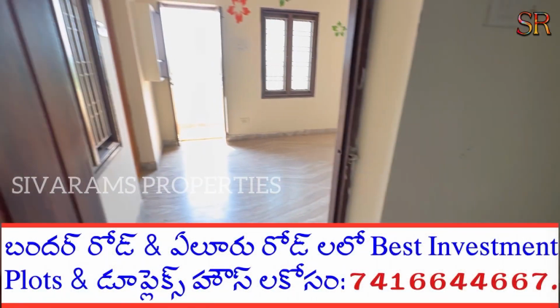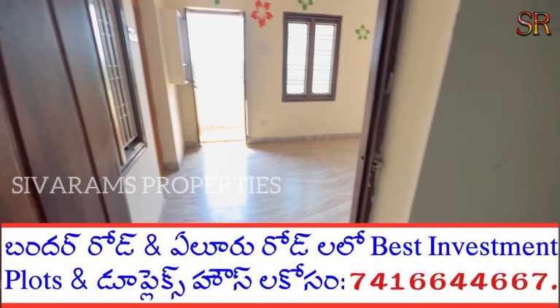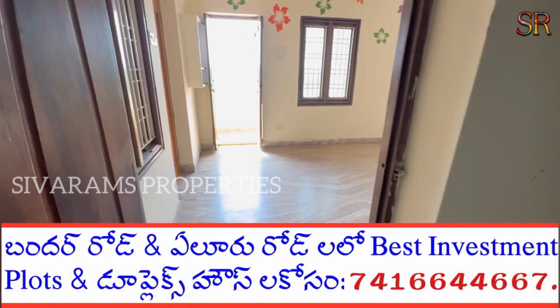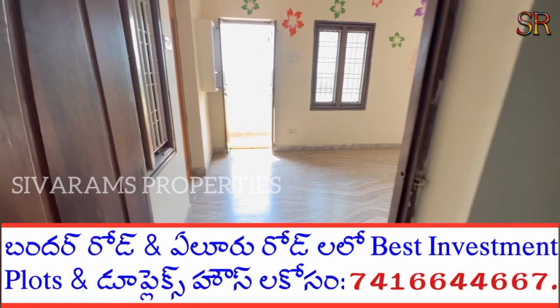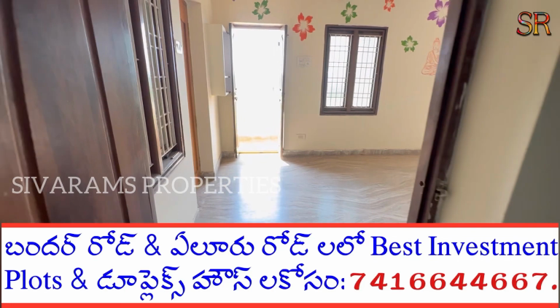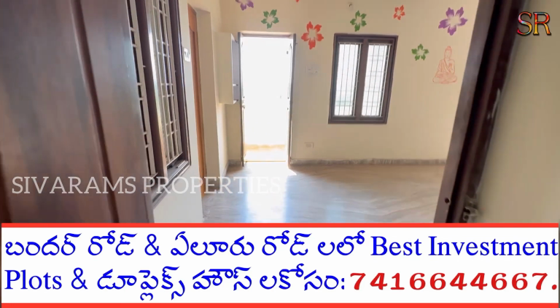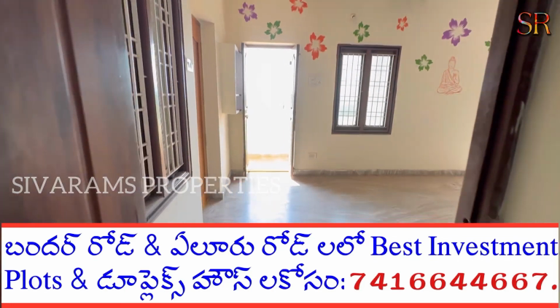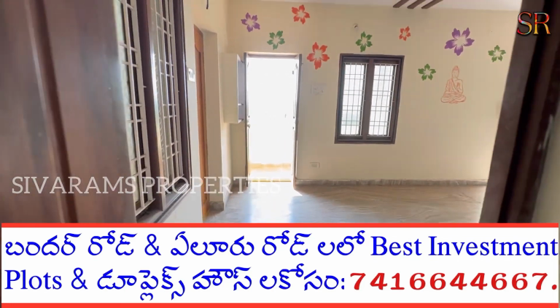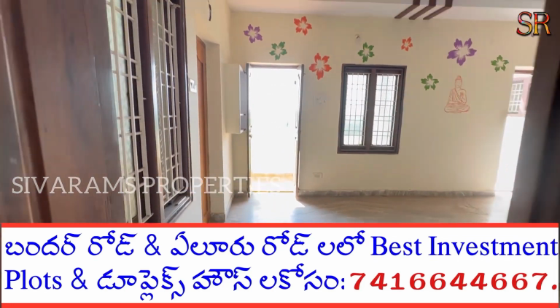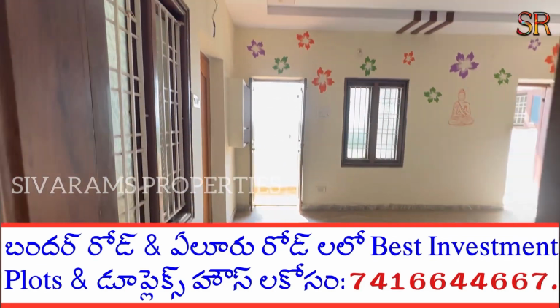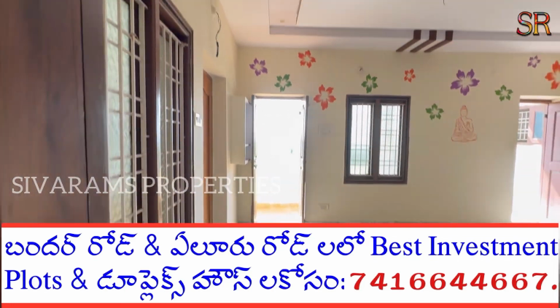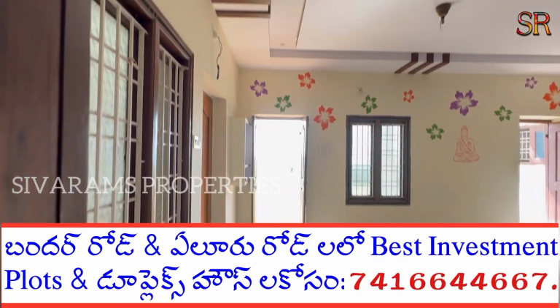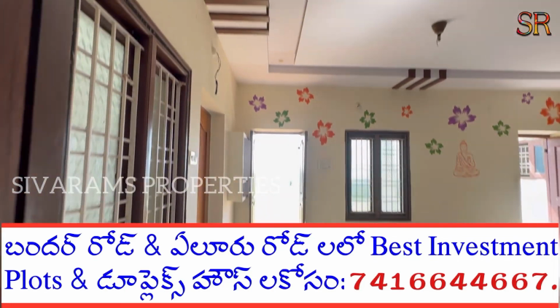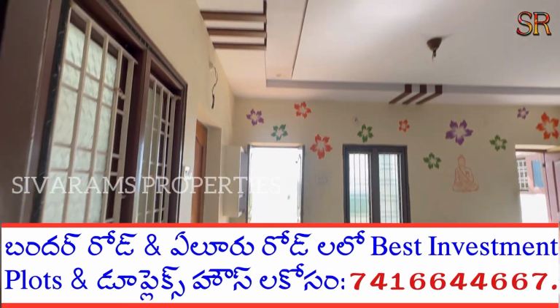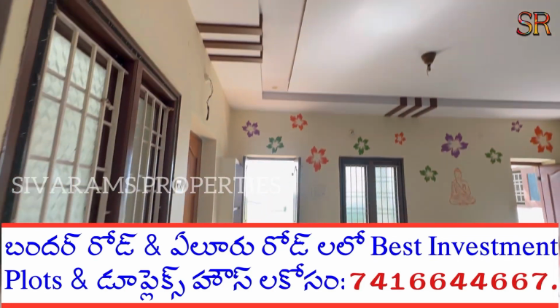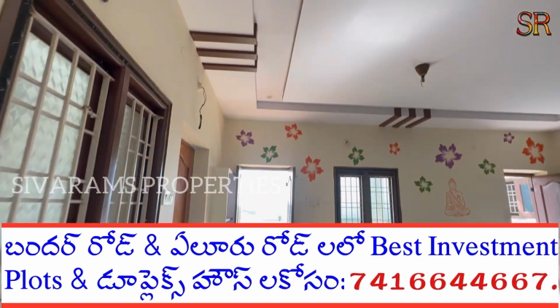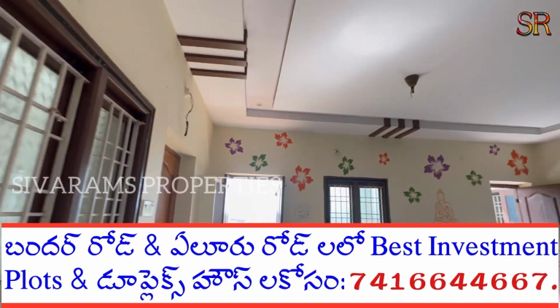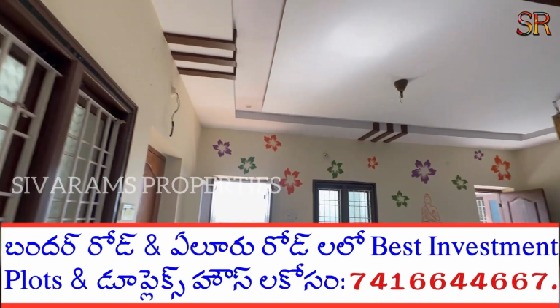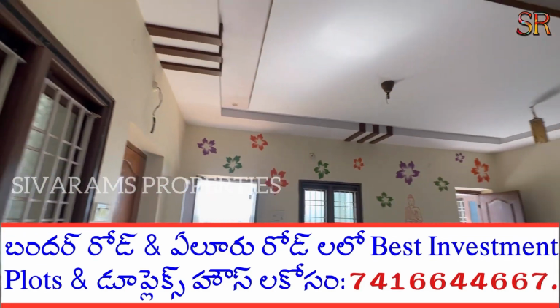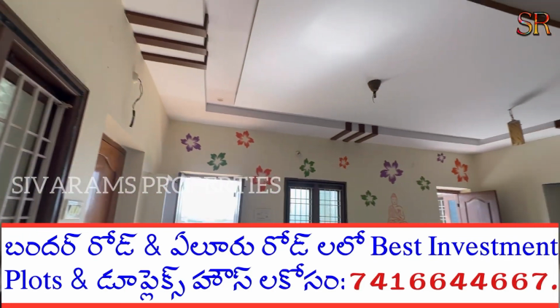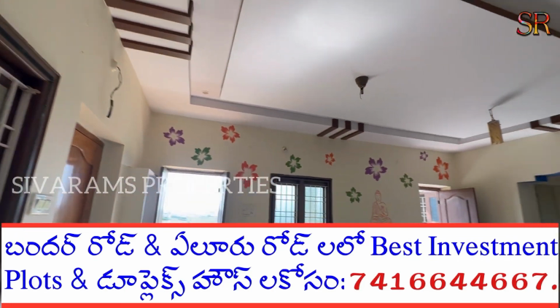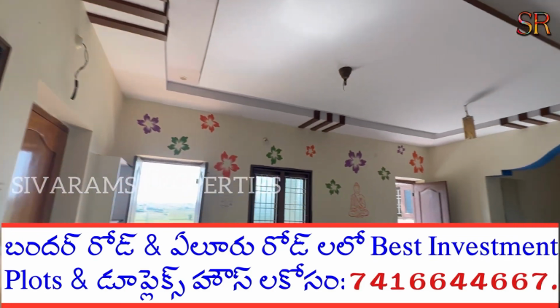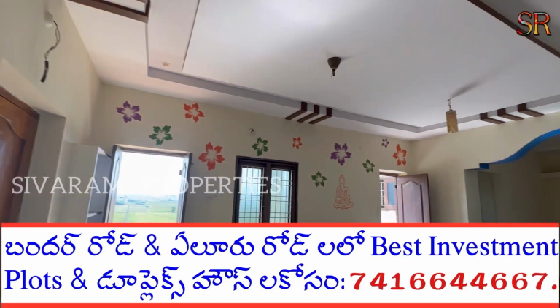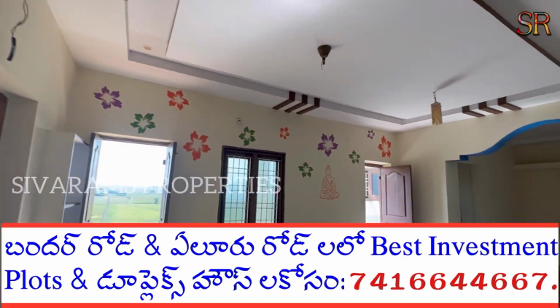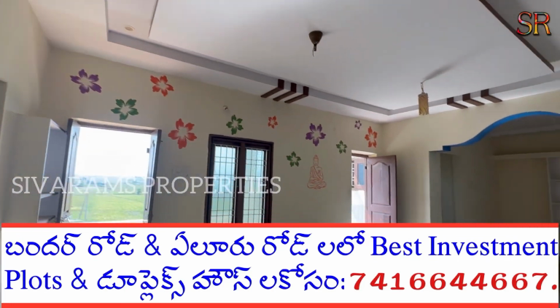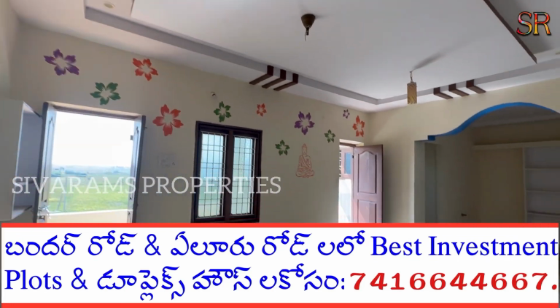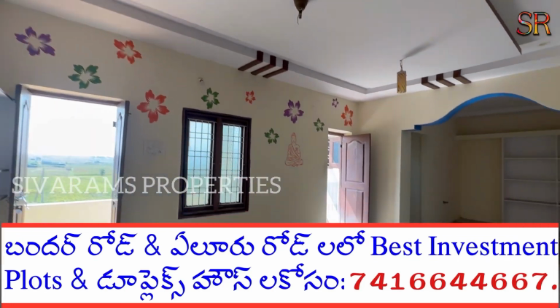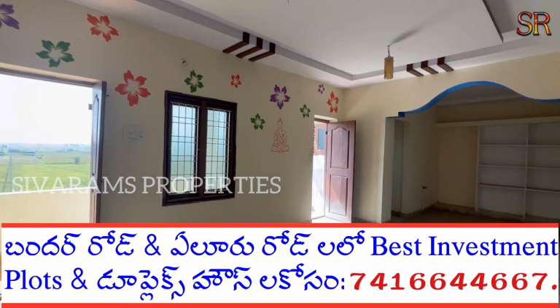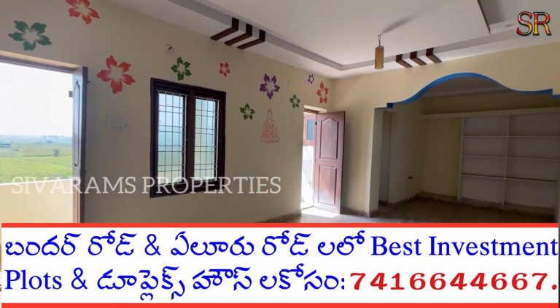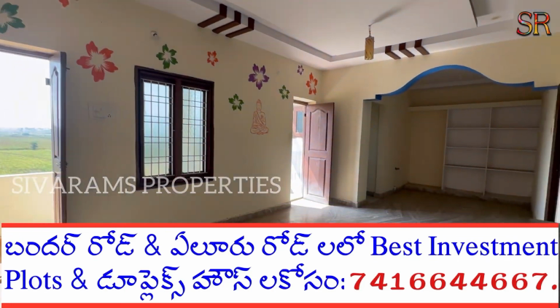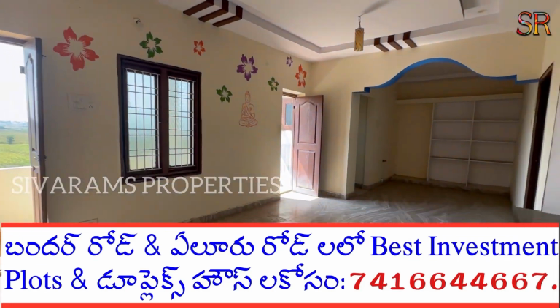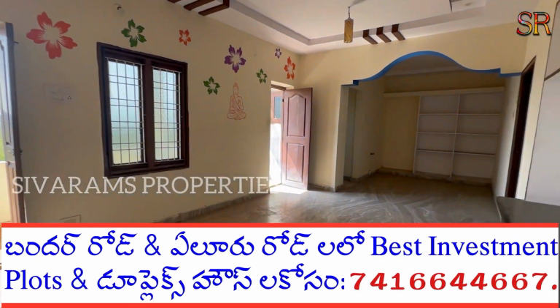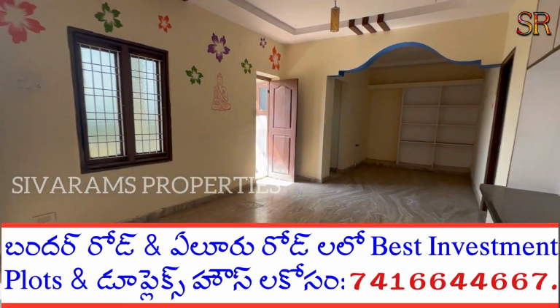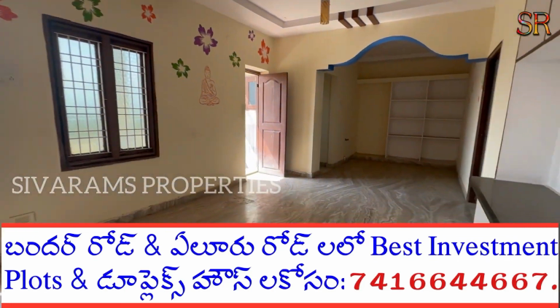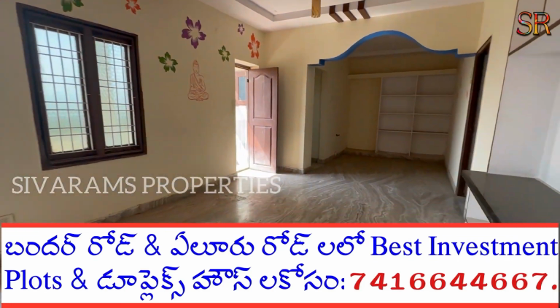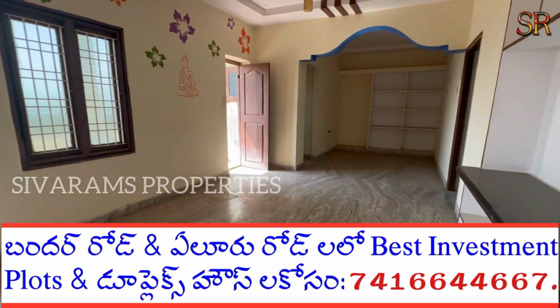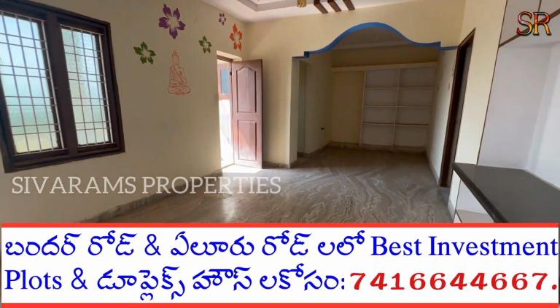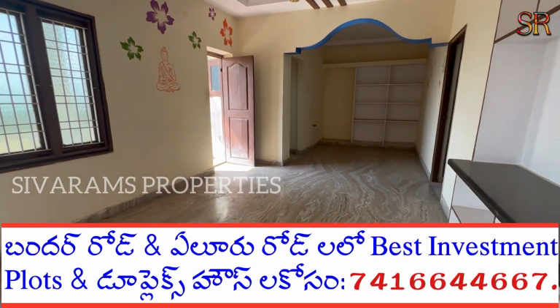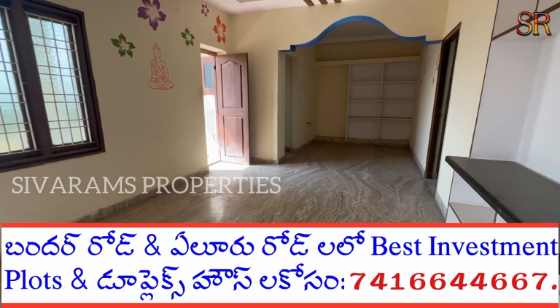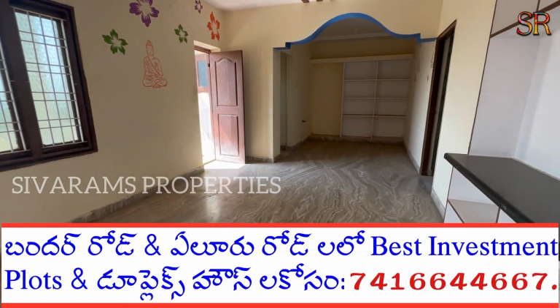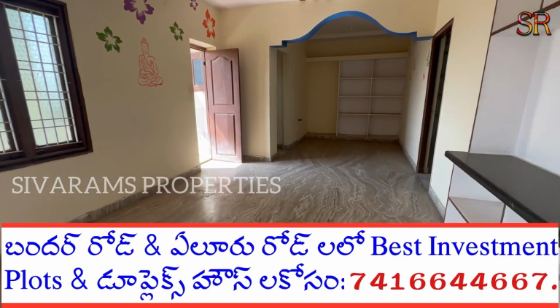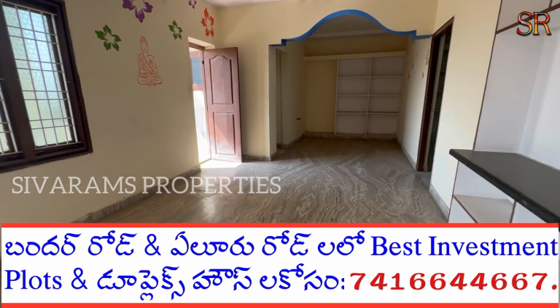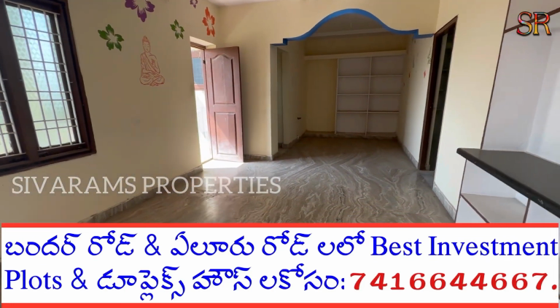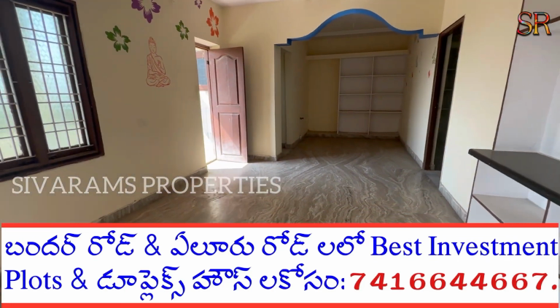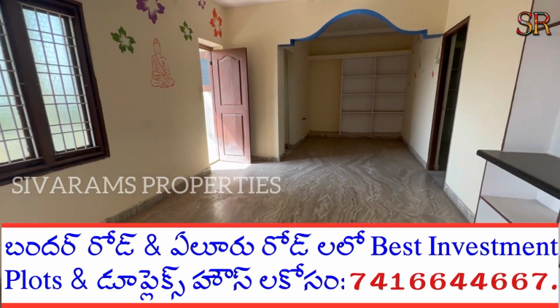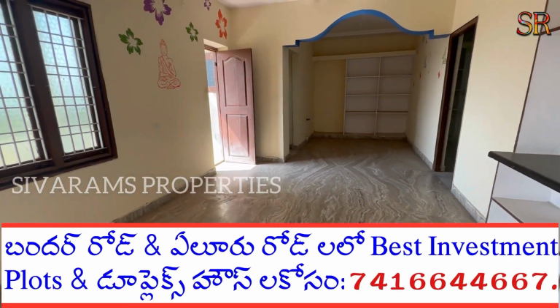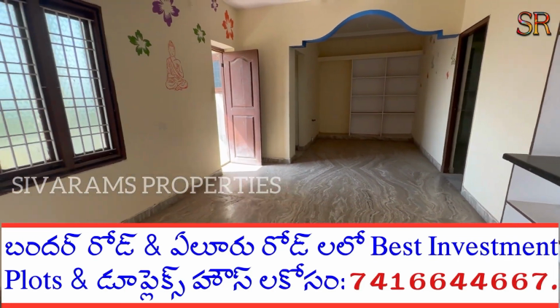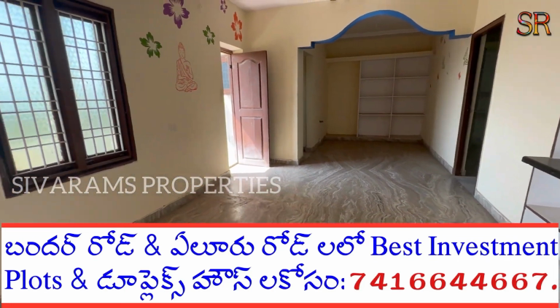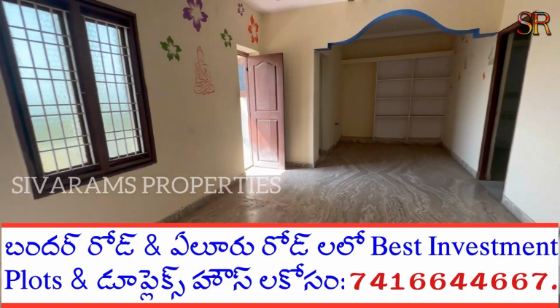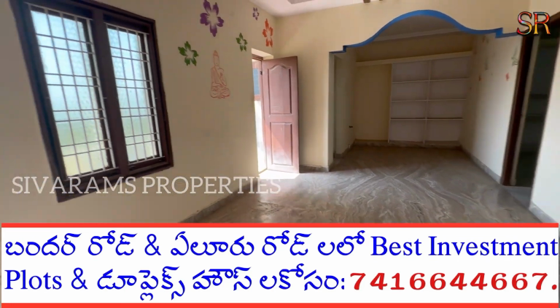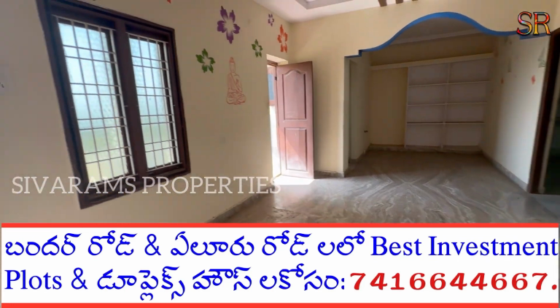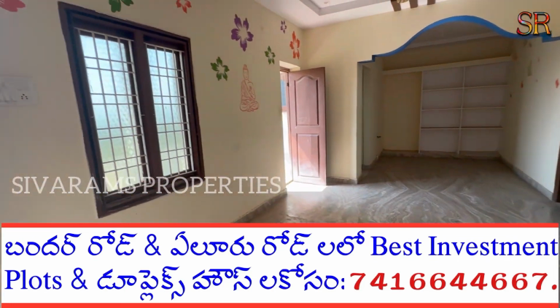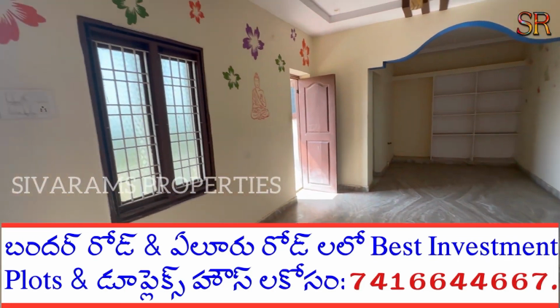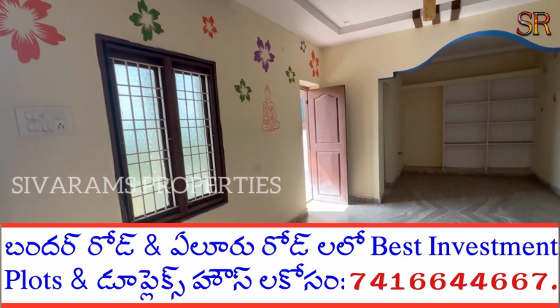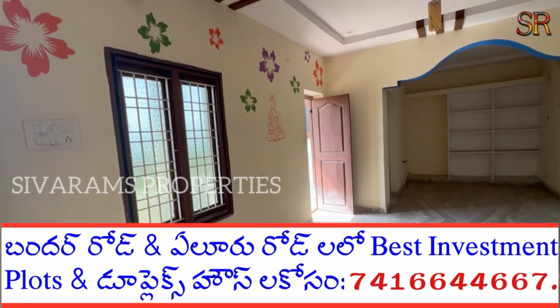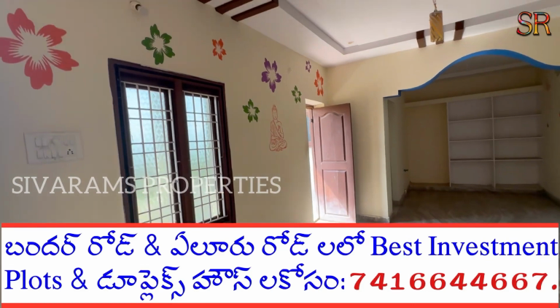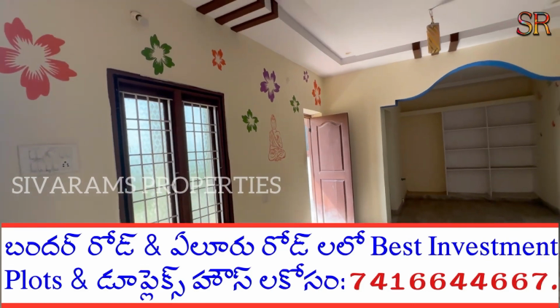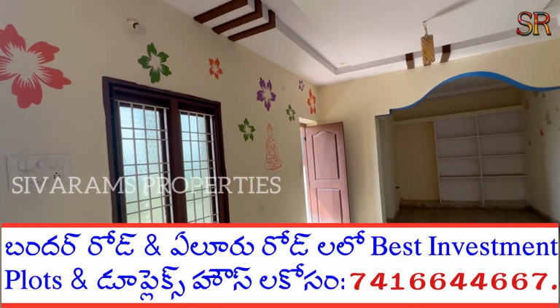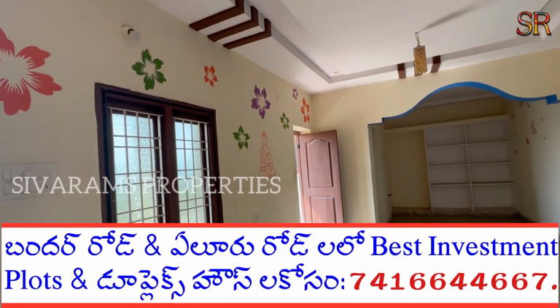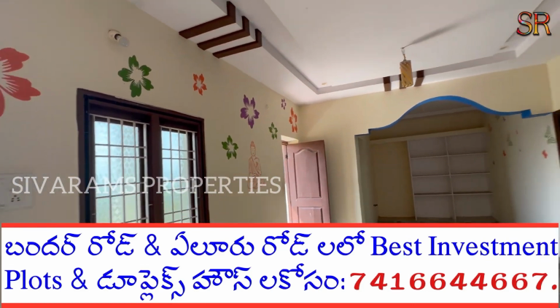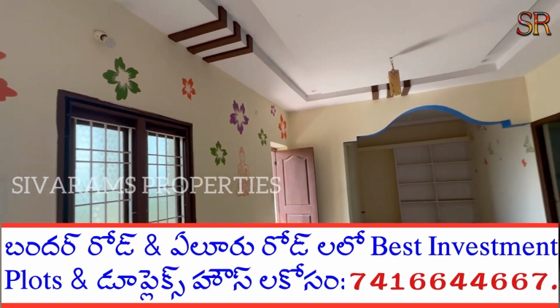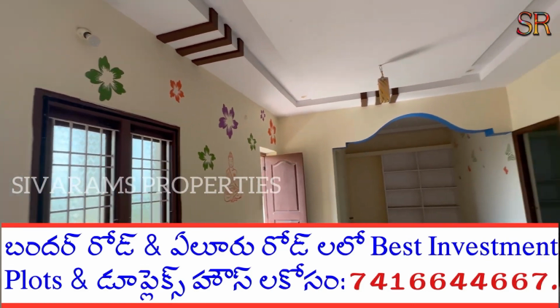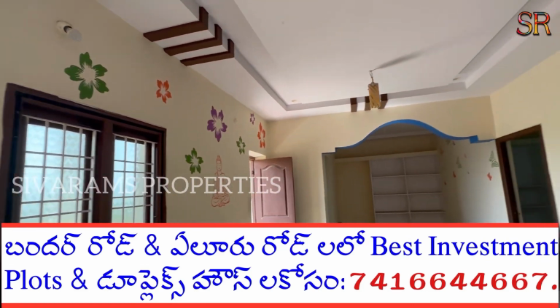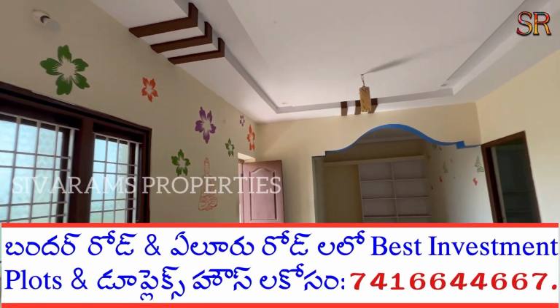The price is ₹25 lakhs. At this time, the transaction value is ₹32 lakhs.